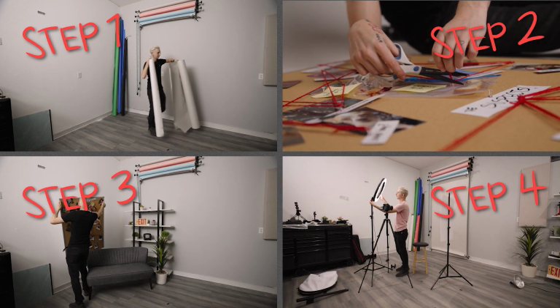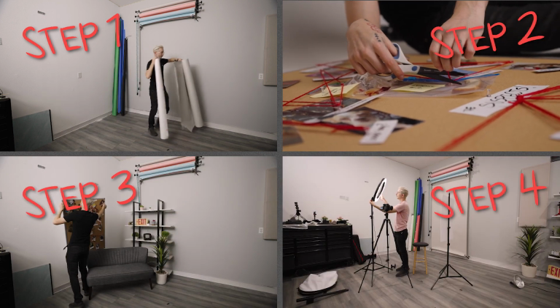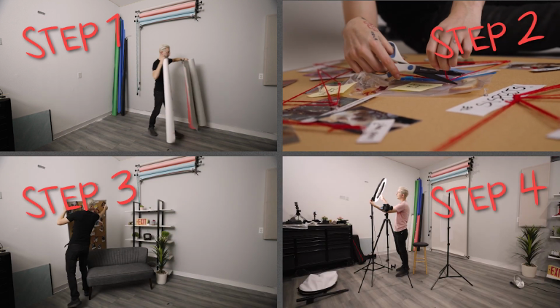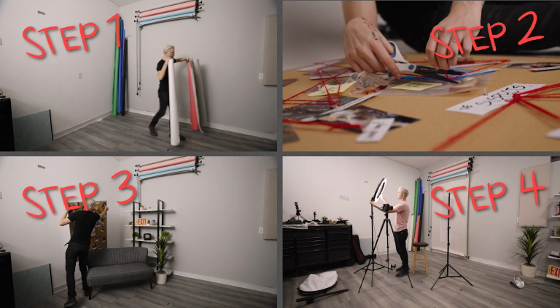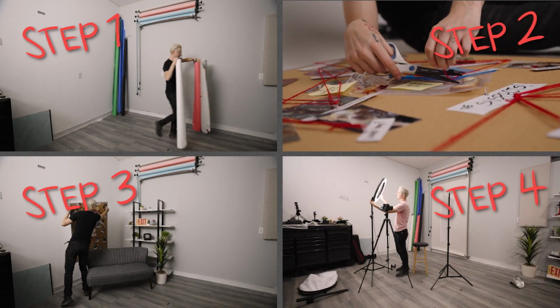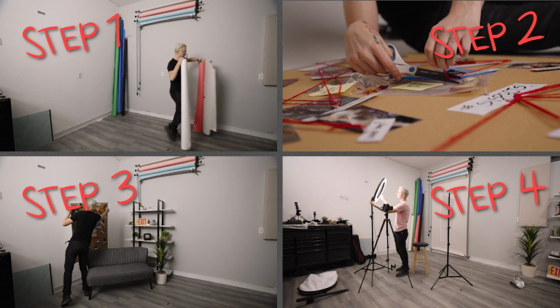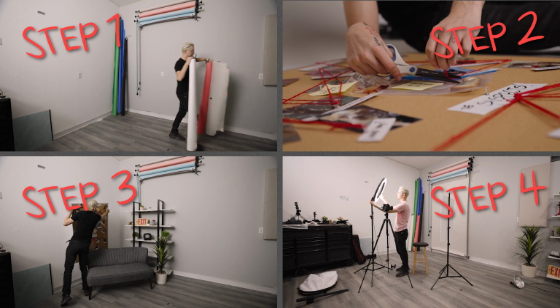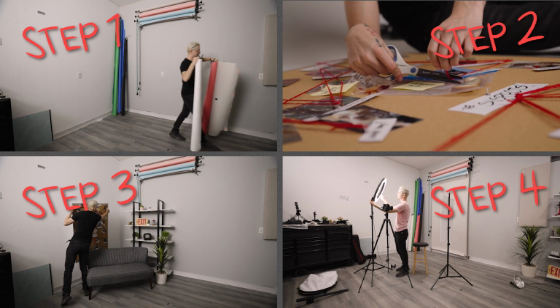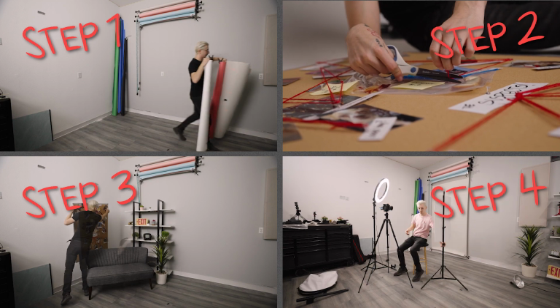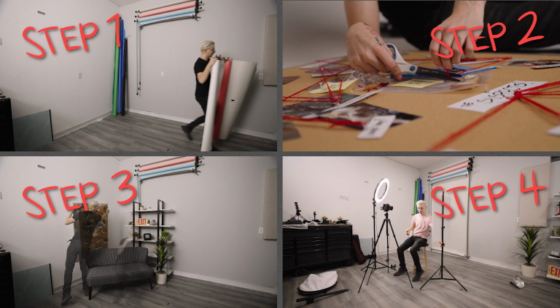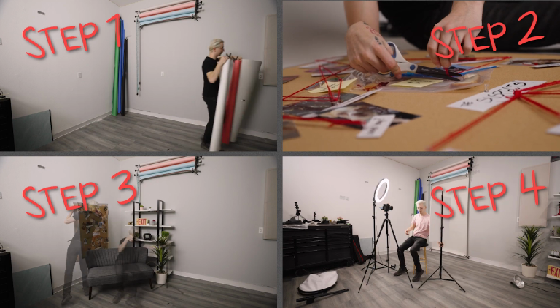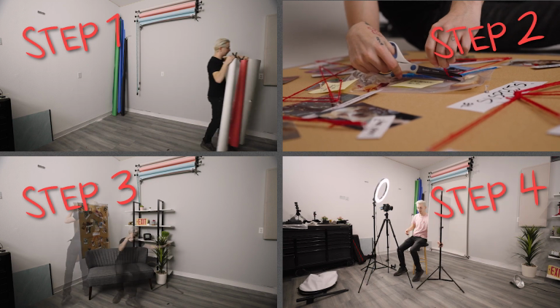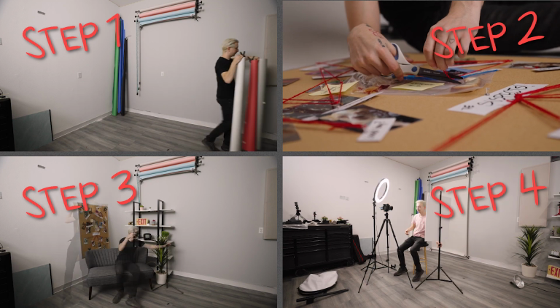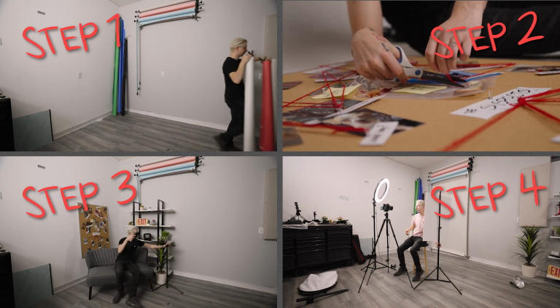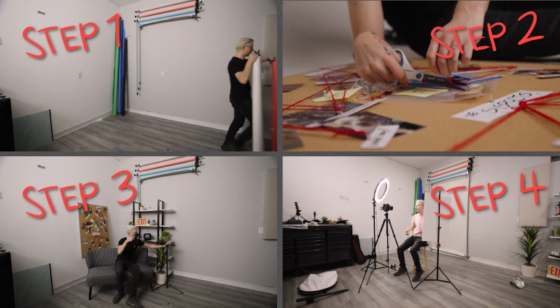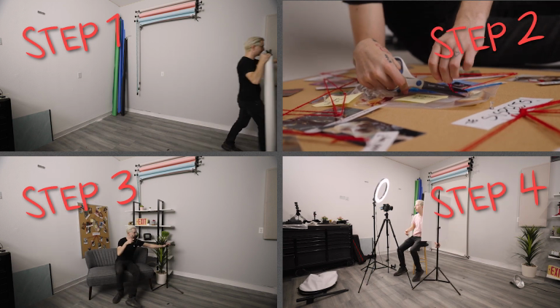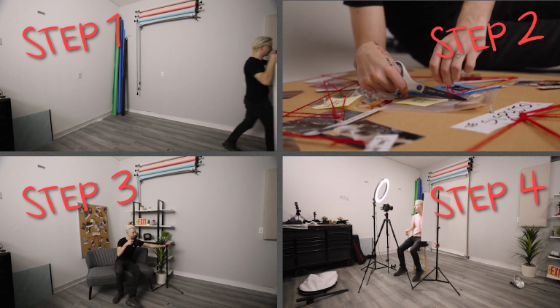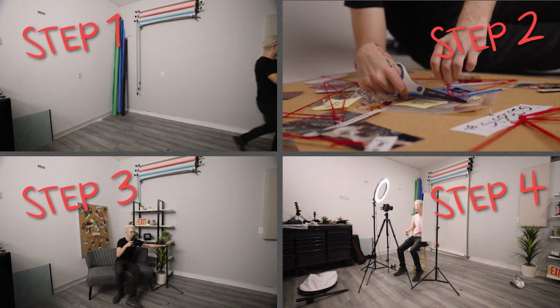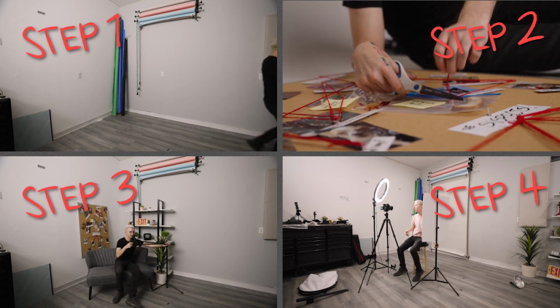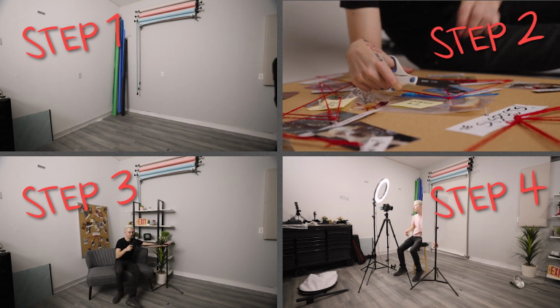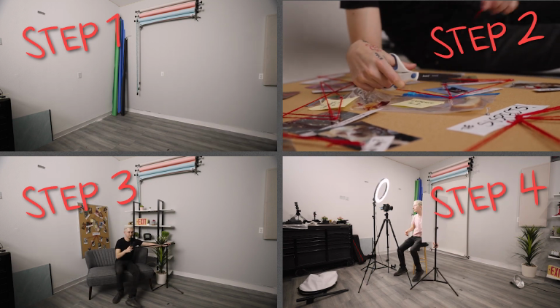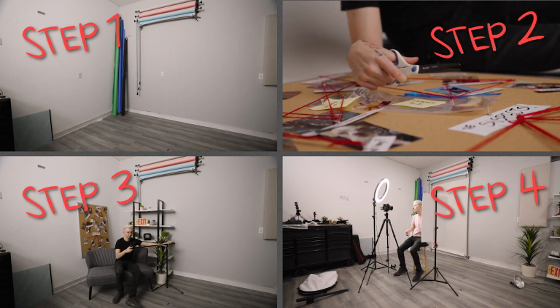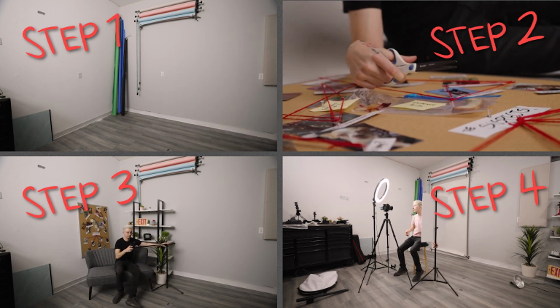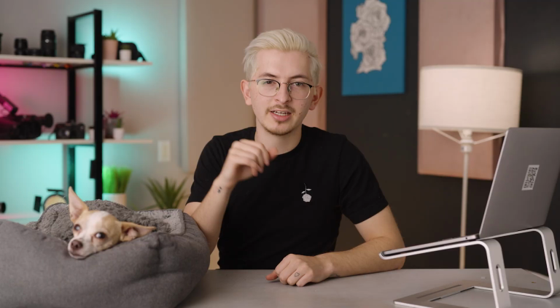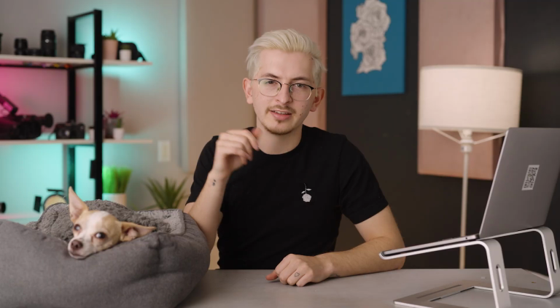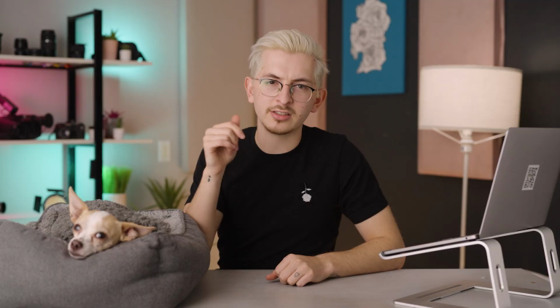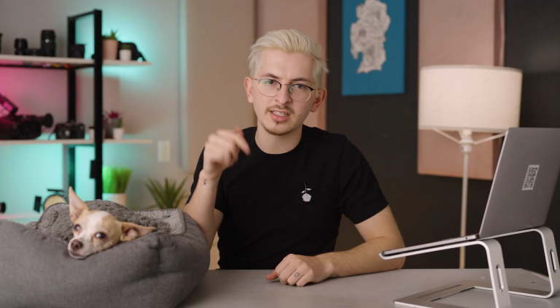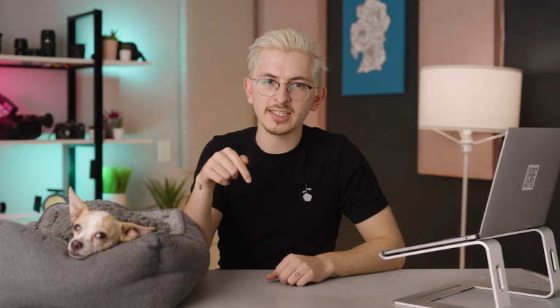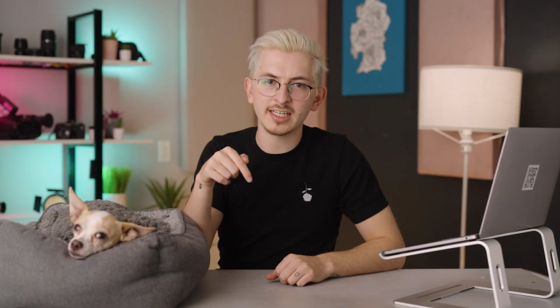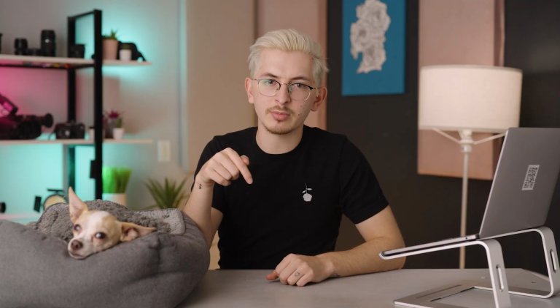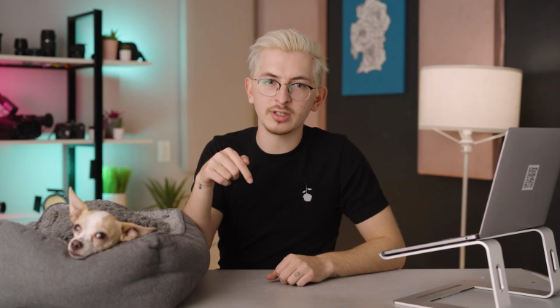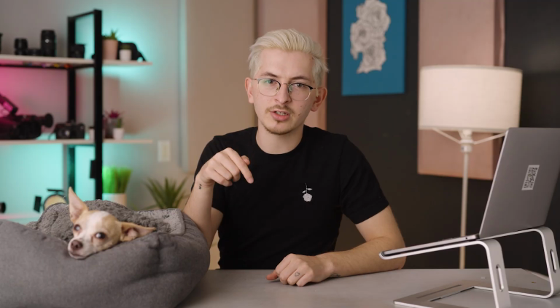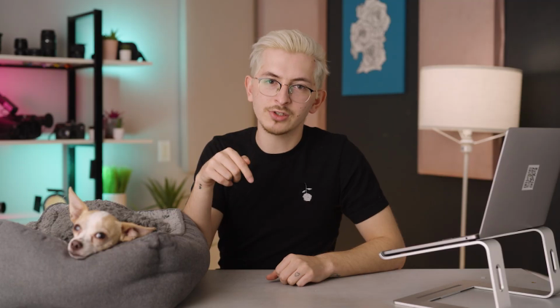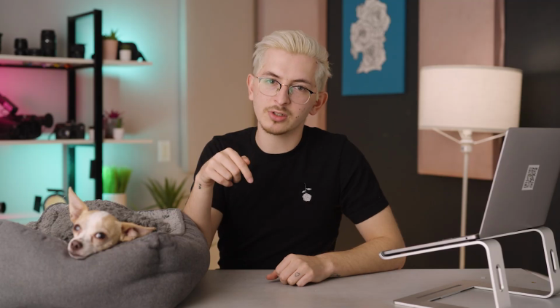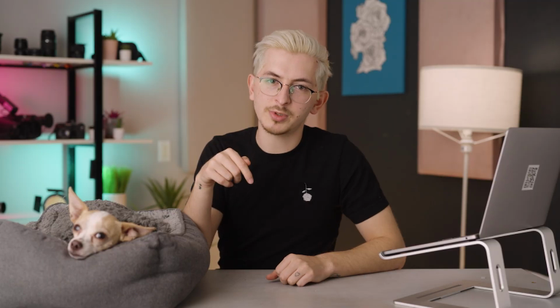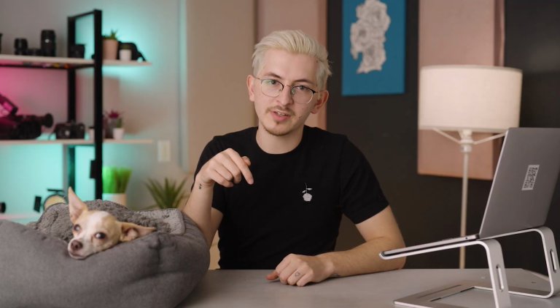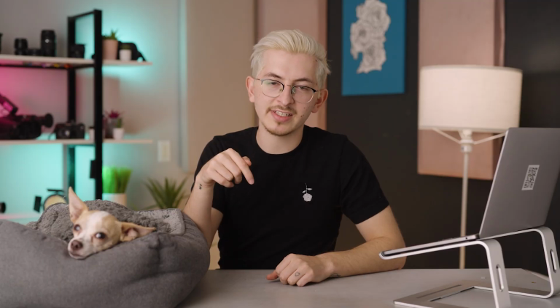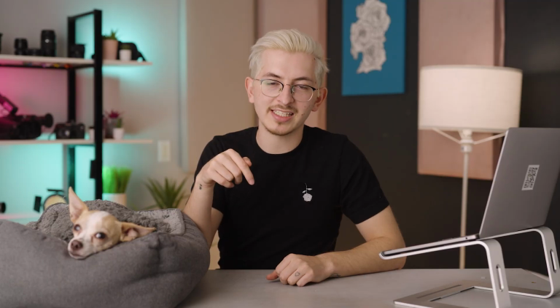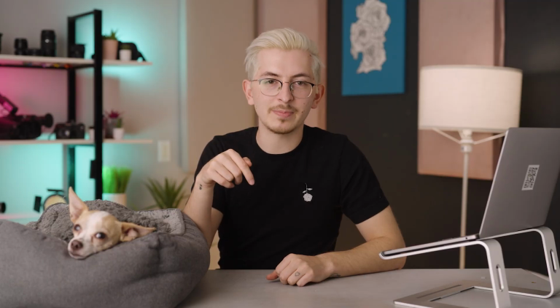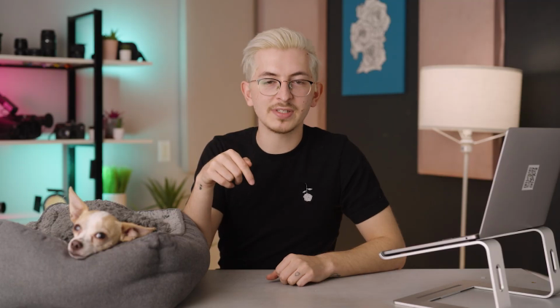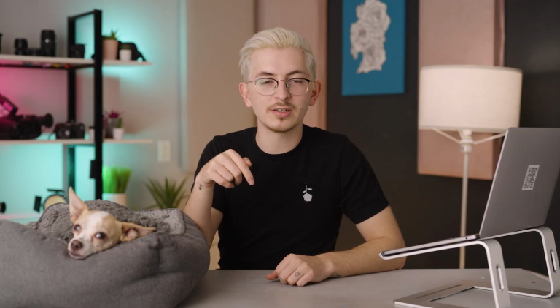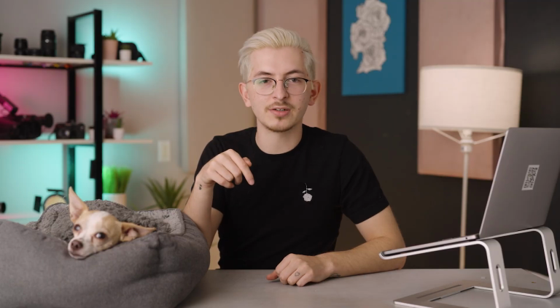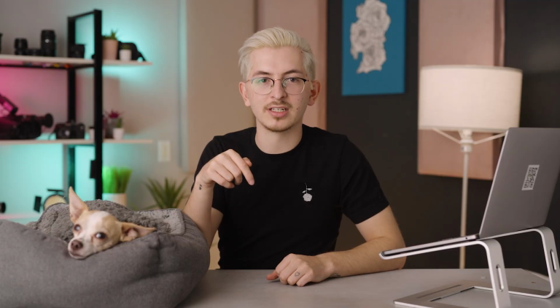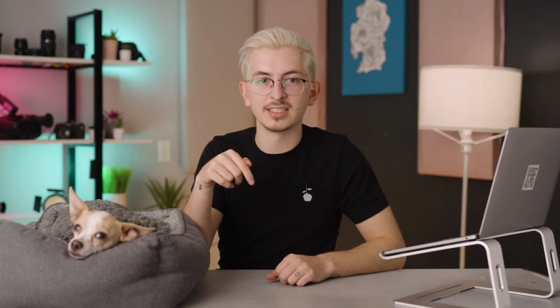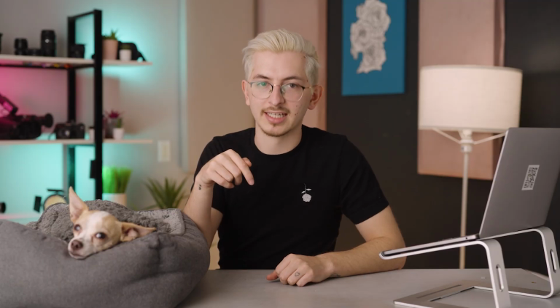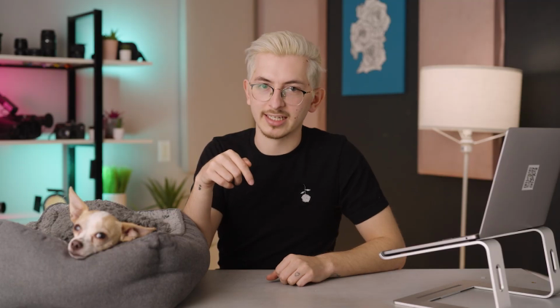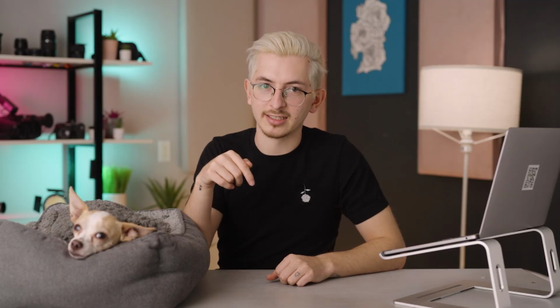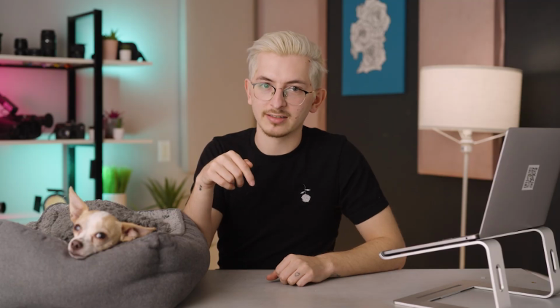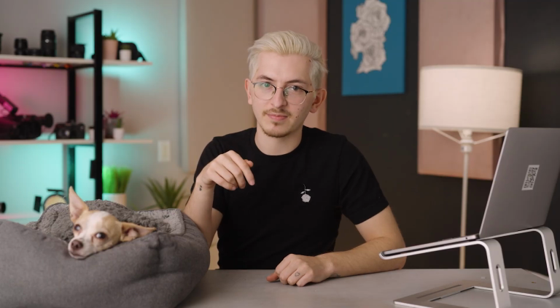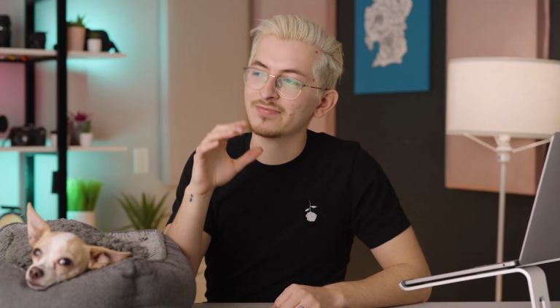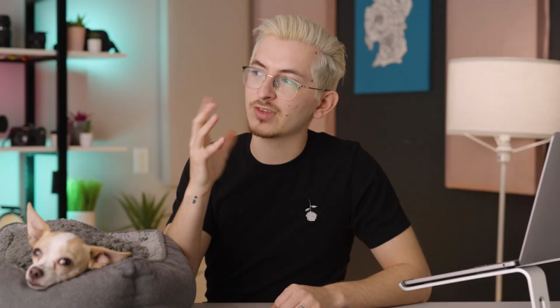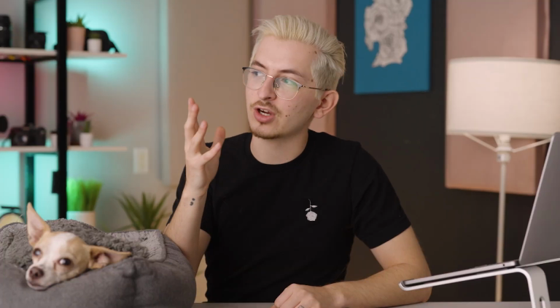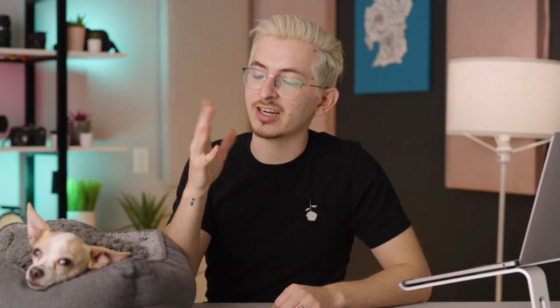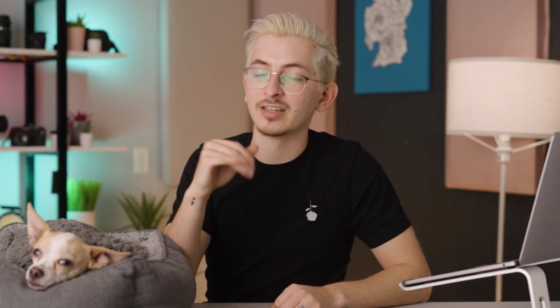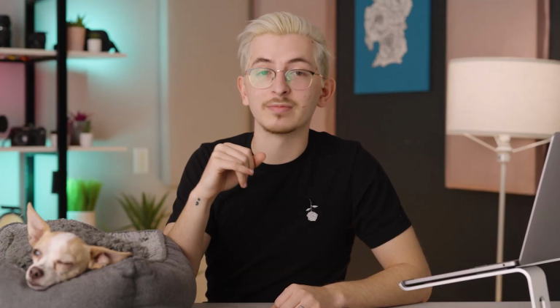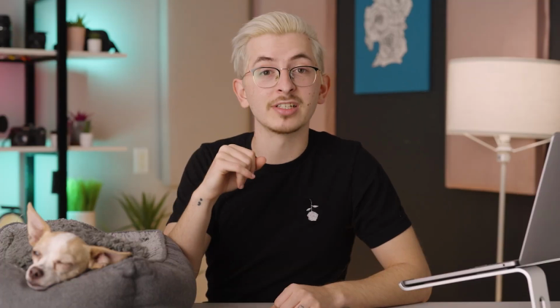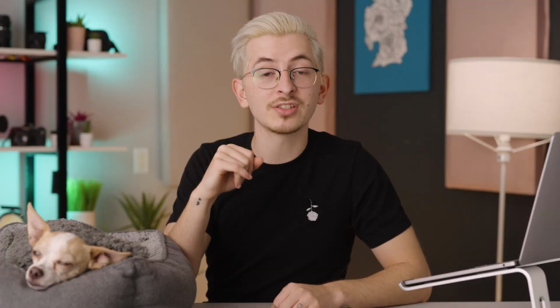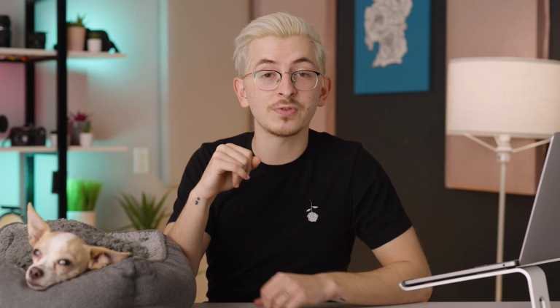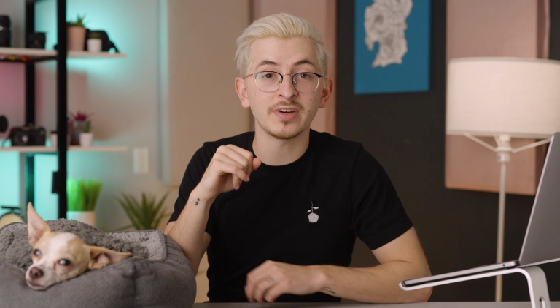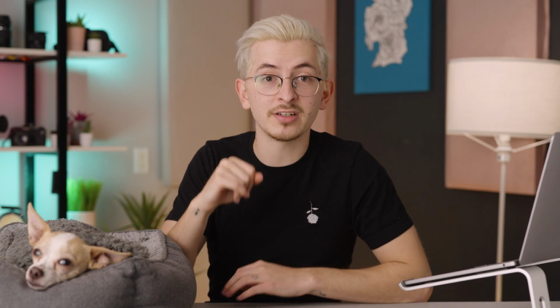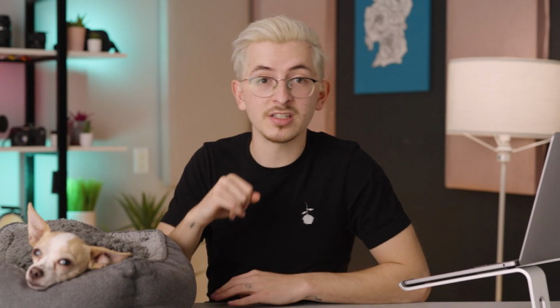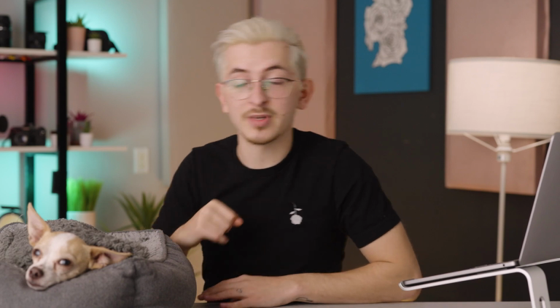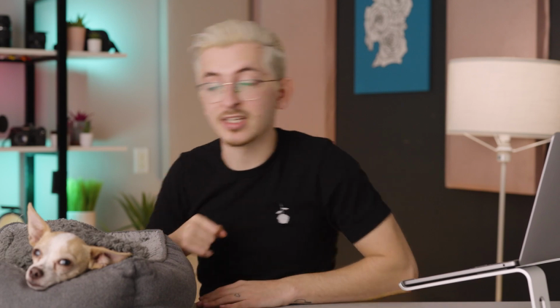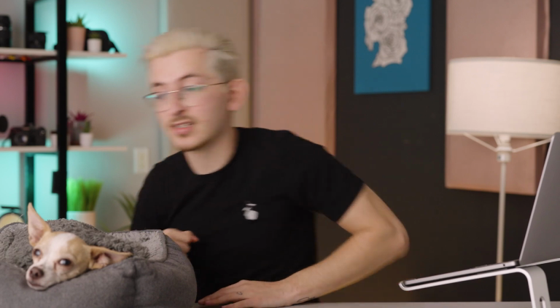Step four, light yourself. There's a link down below to a previous episode on lighting. All right, let's go find our space.